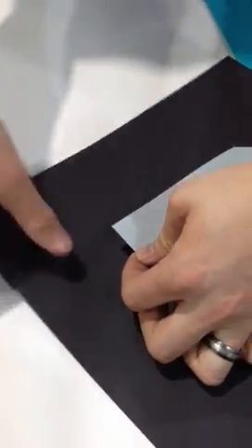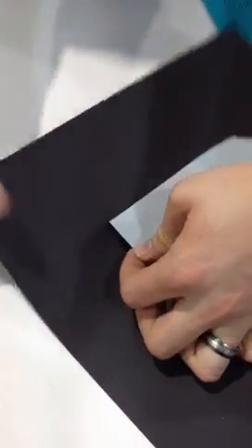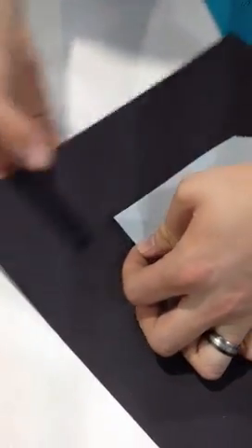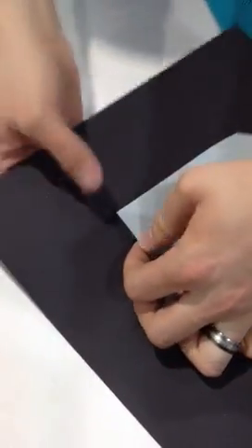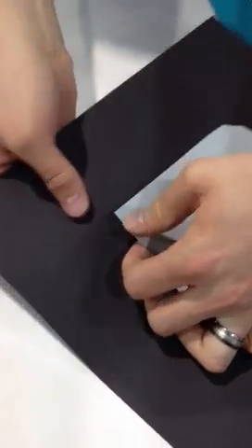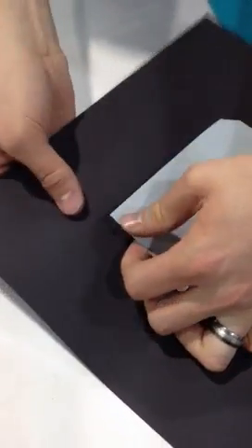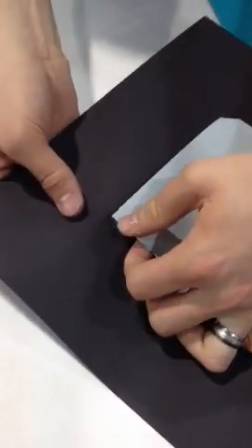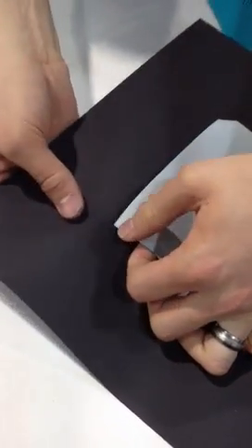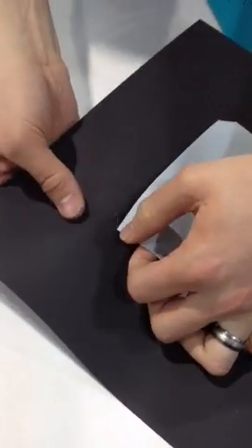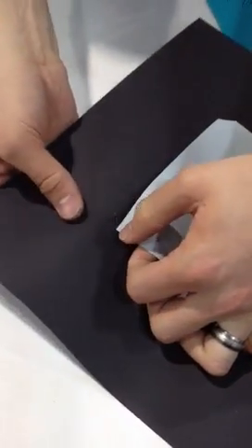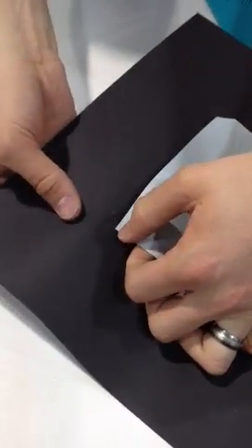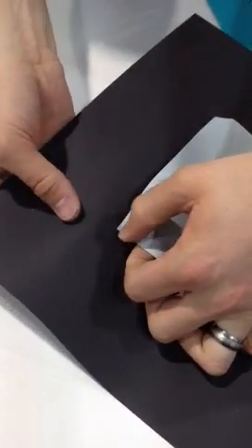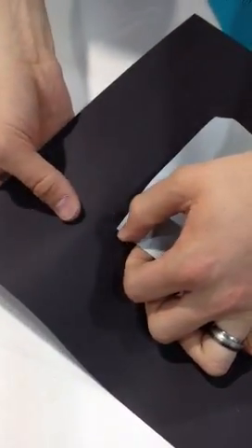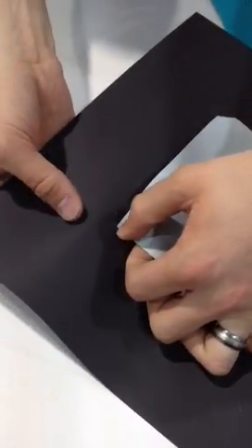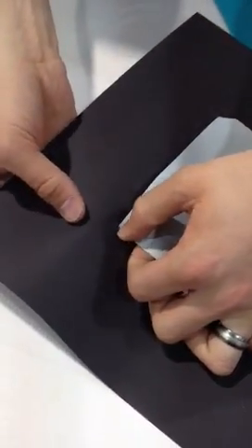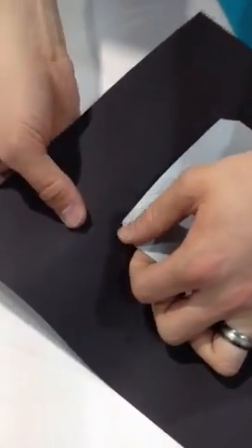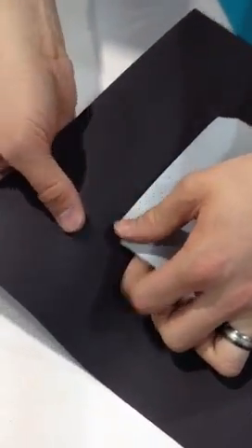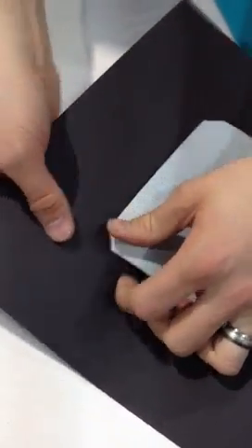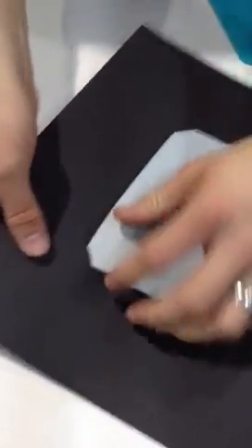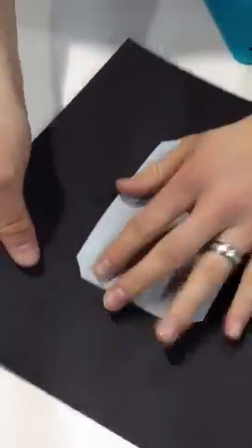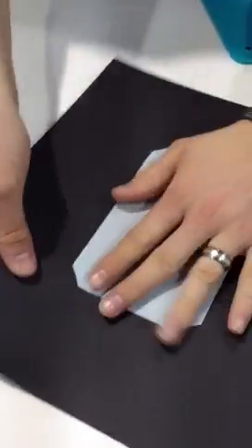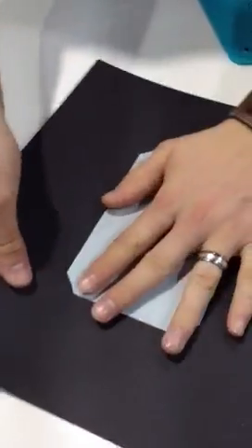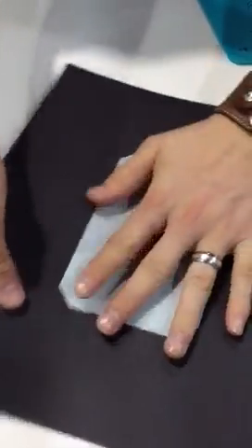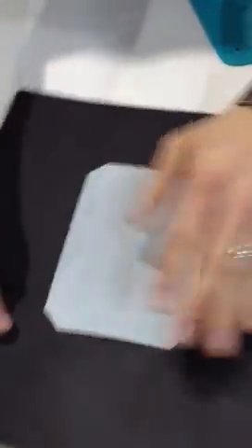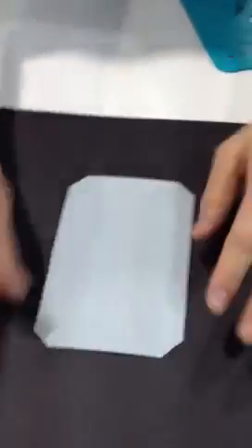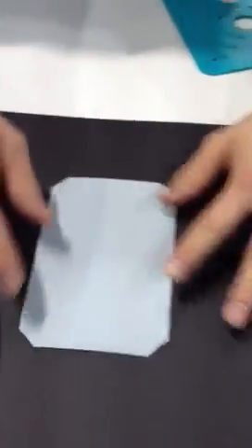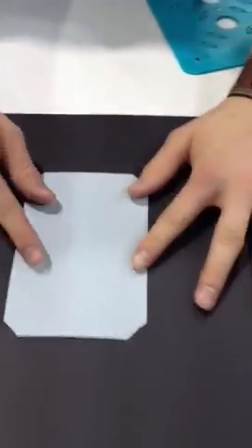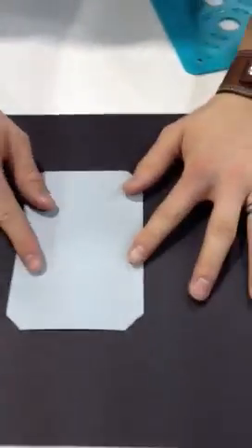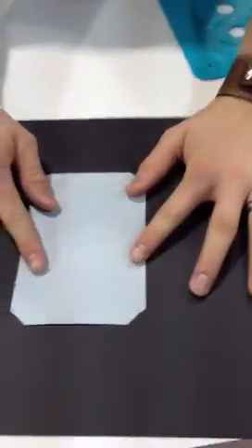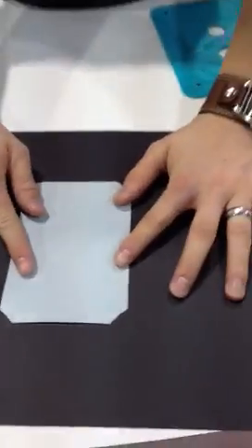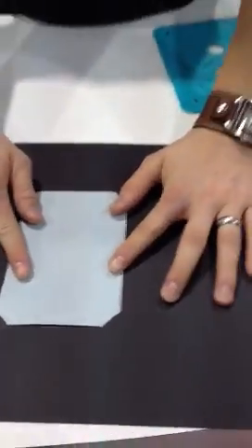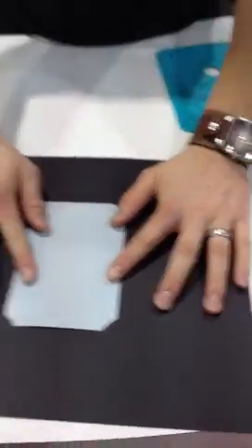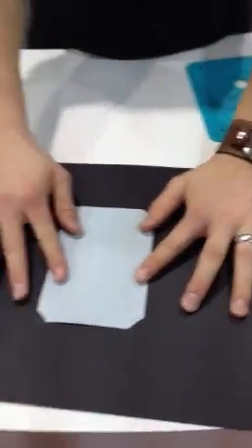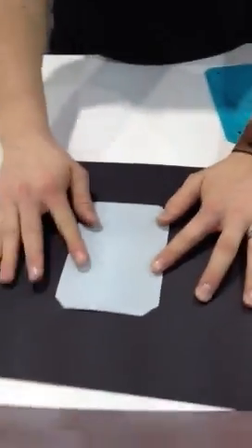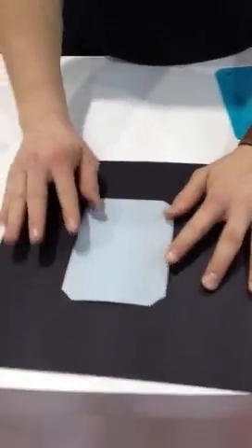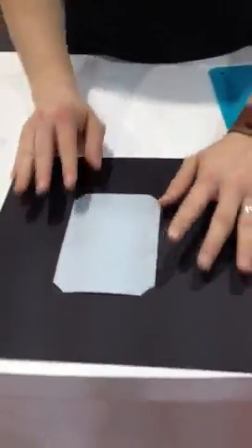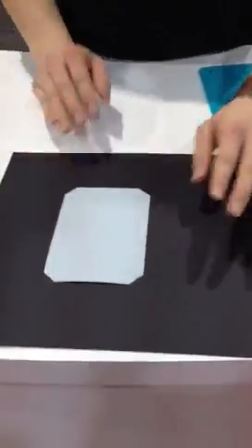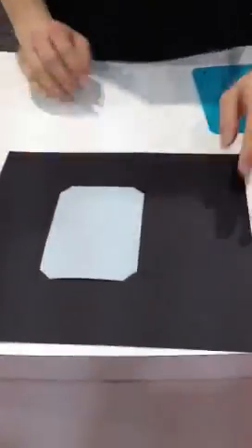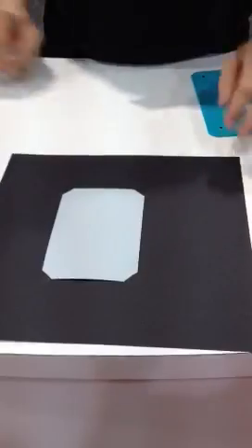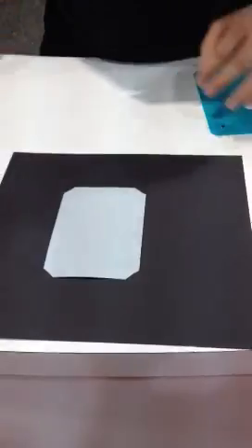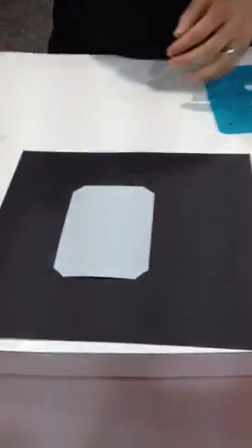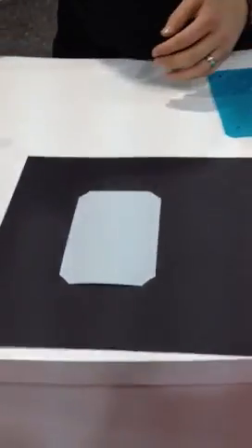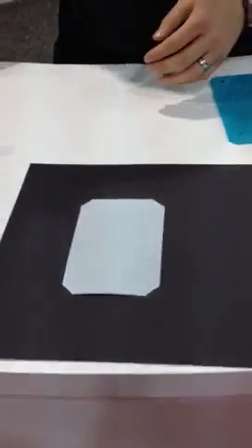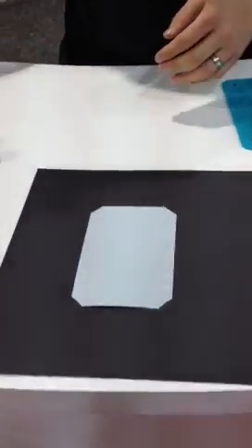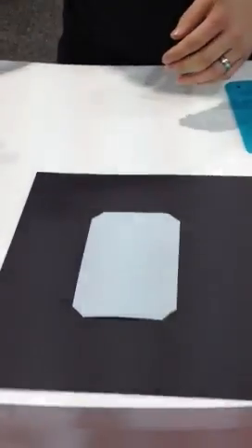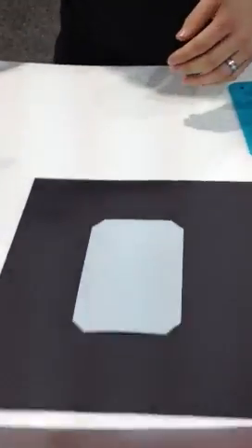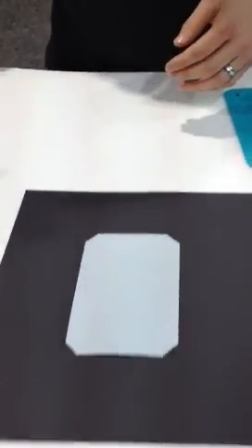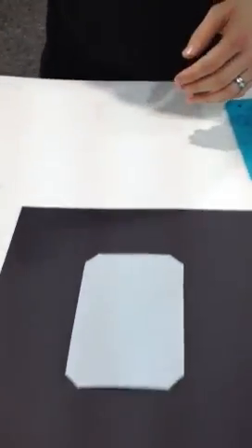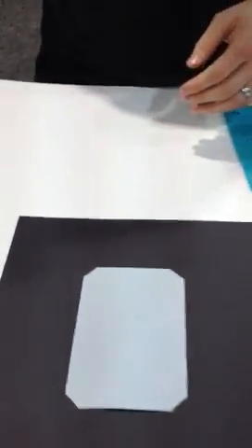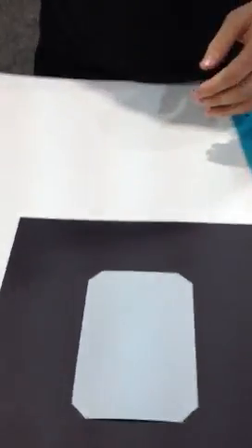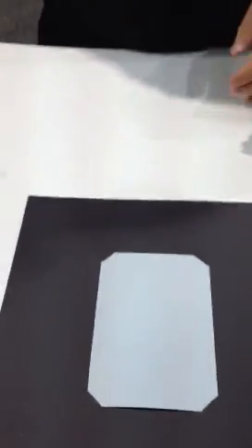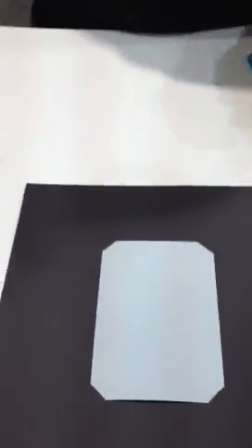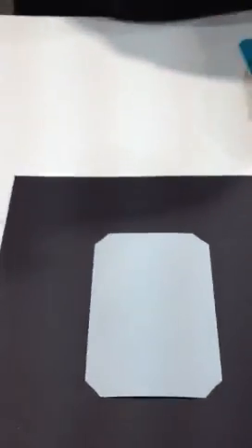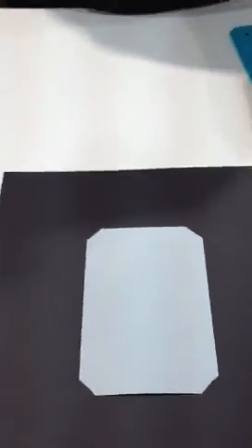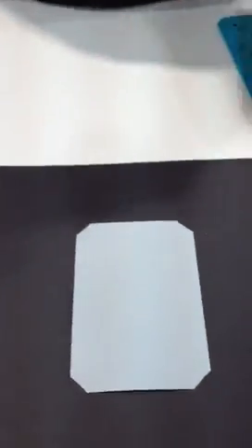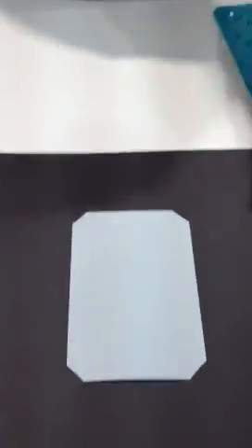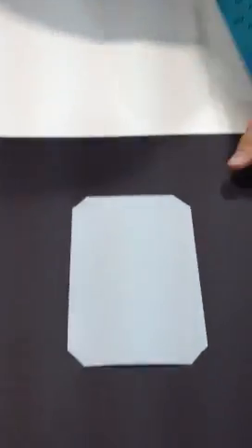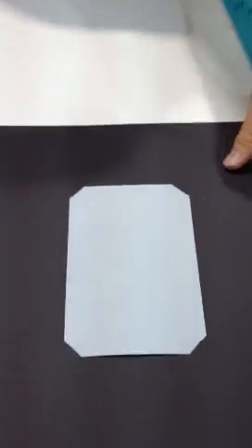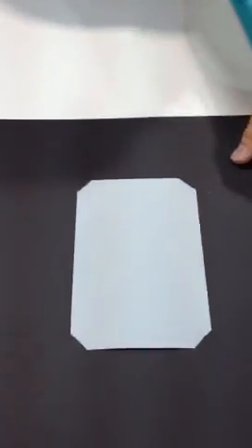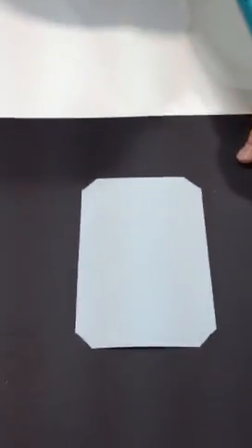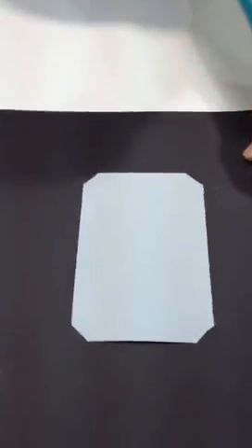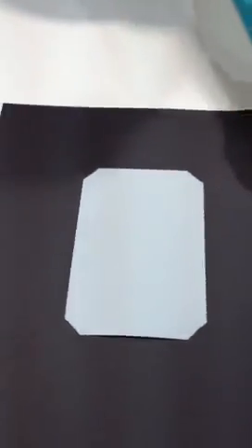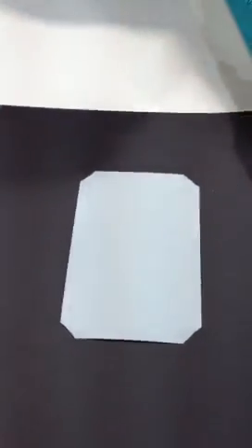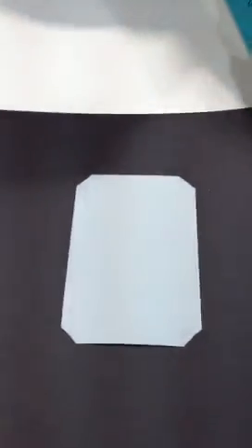As you can see, we just tuck the corners in. As easy as that, we have our perfectly mounted photo.